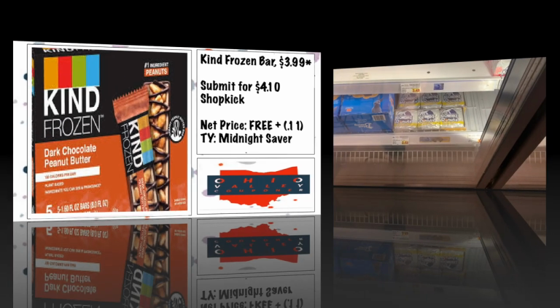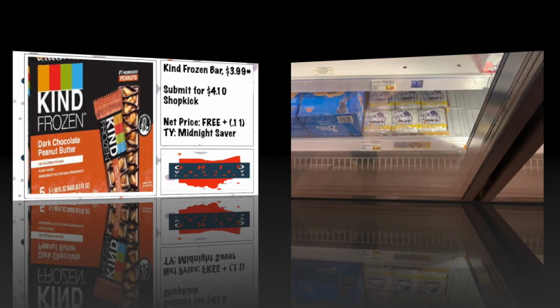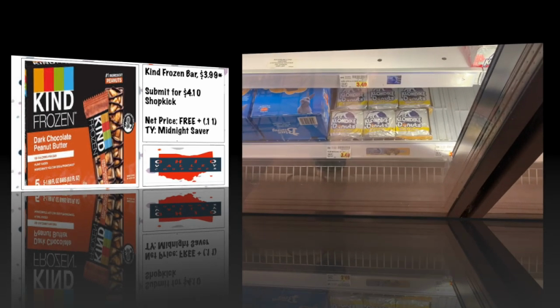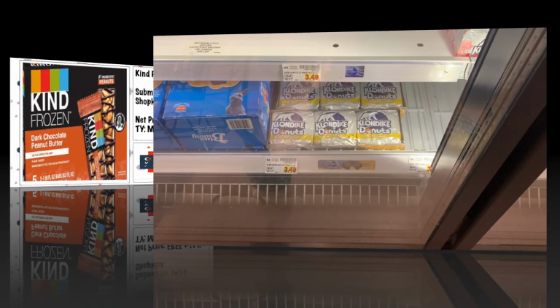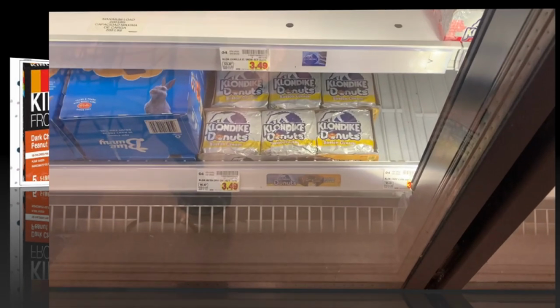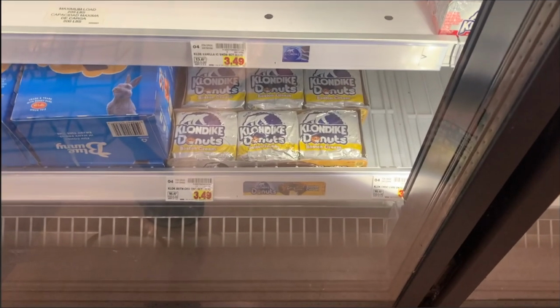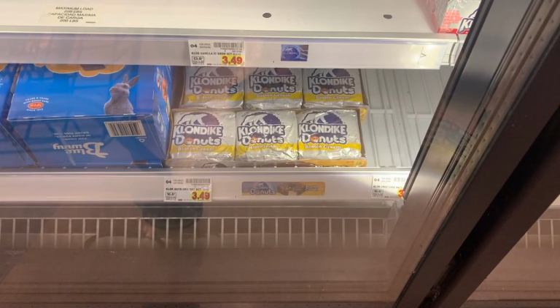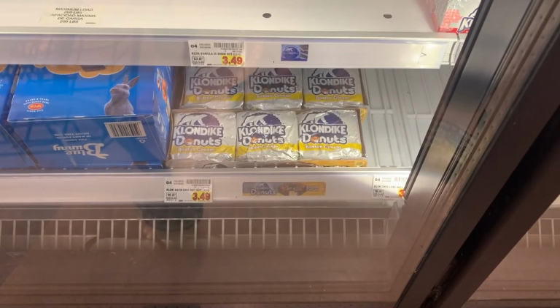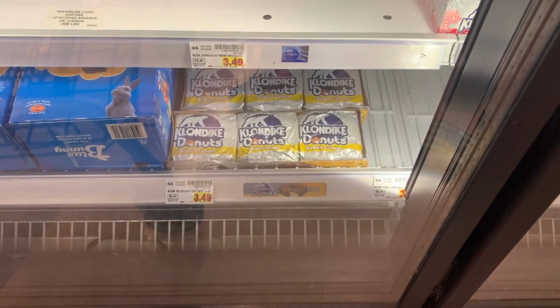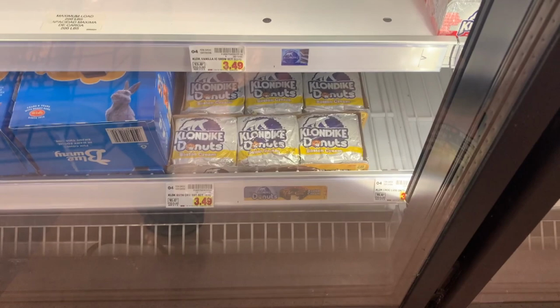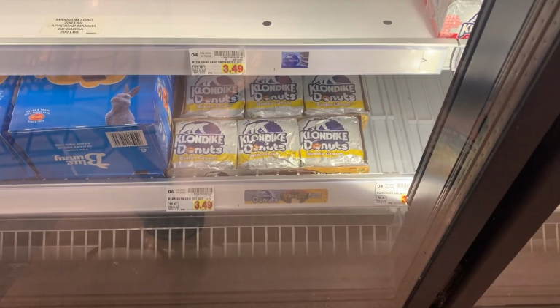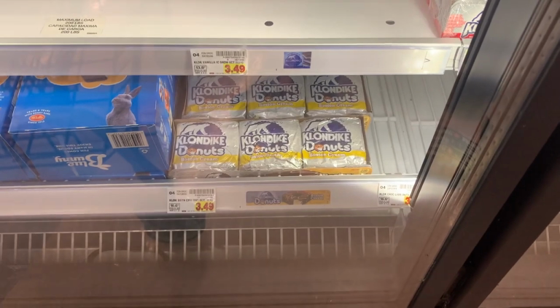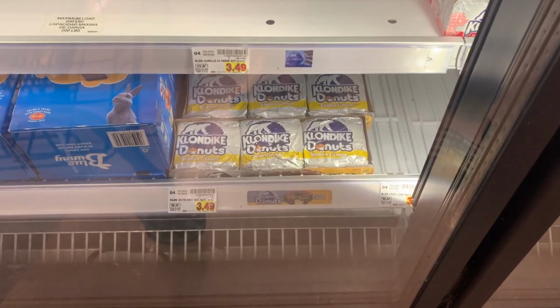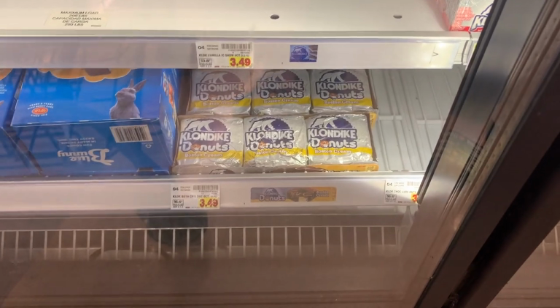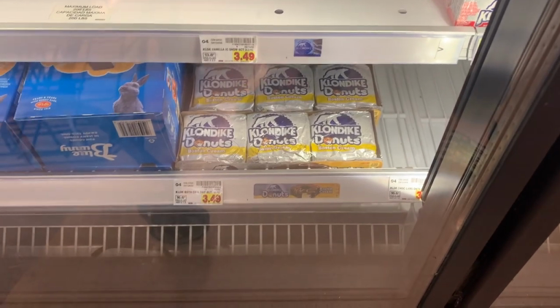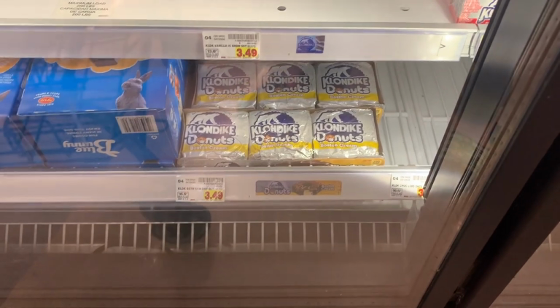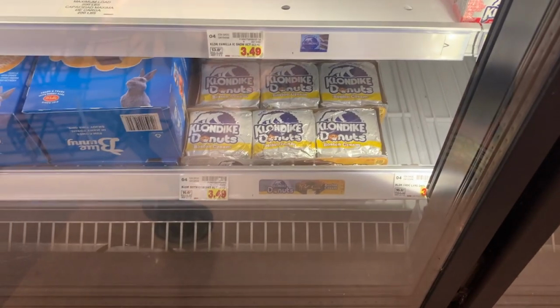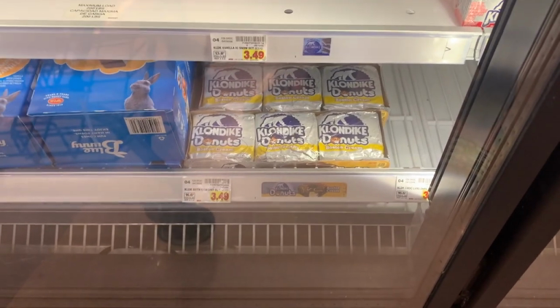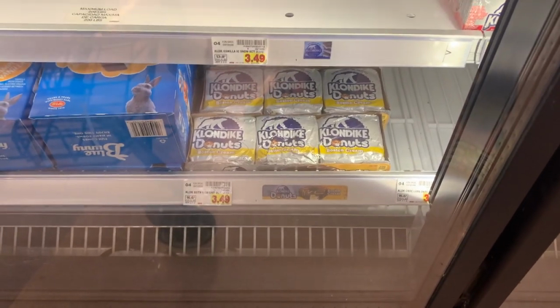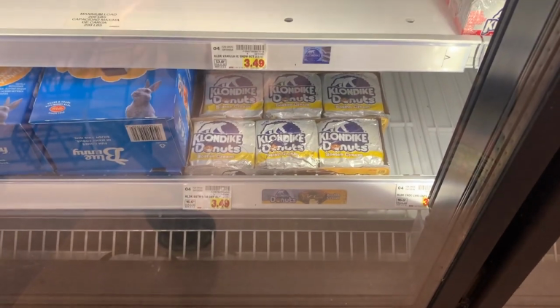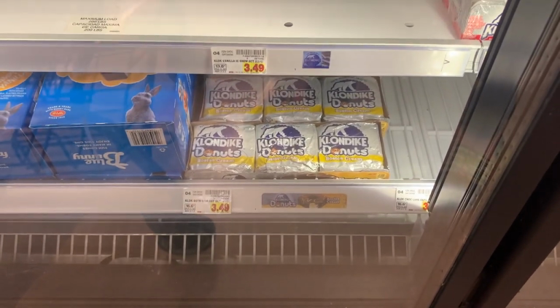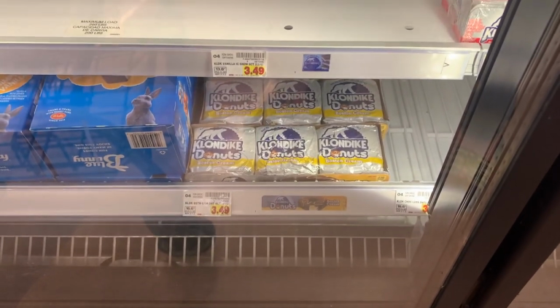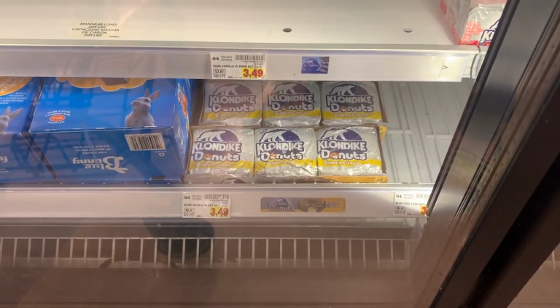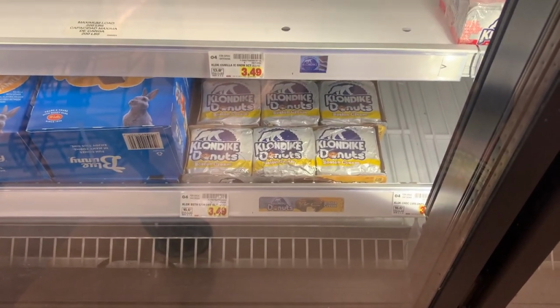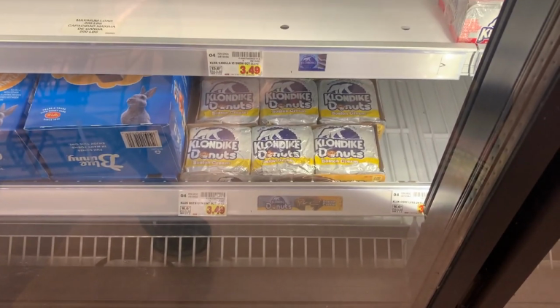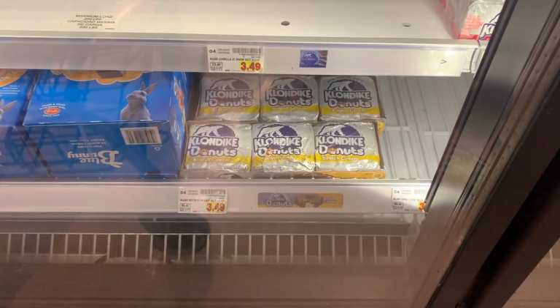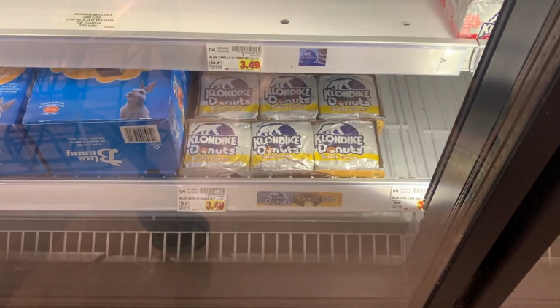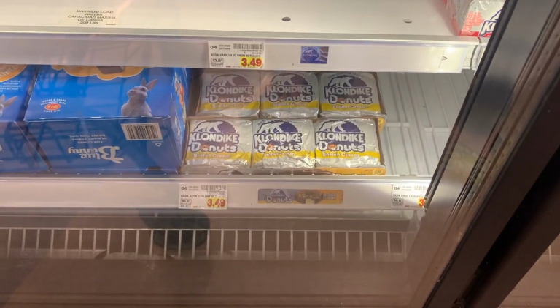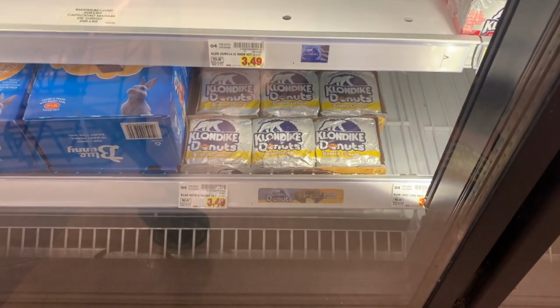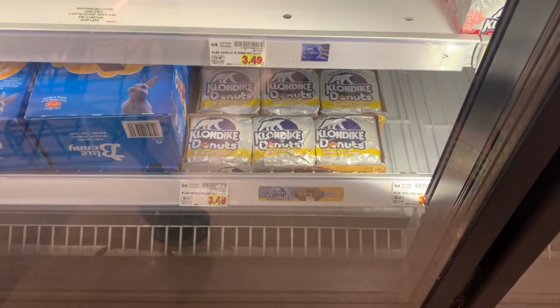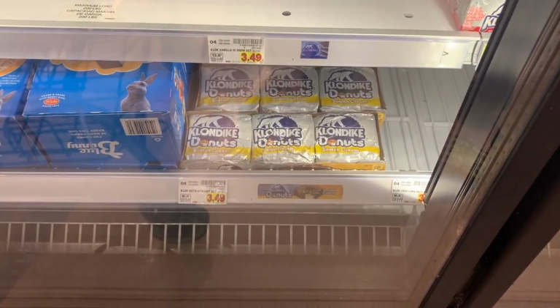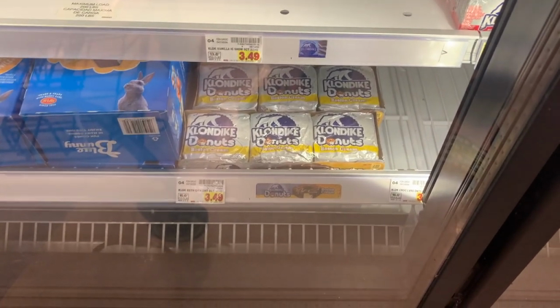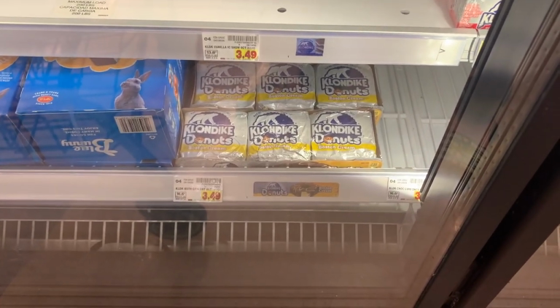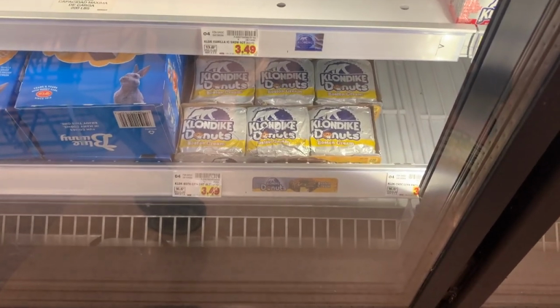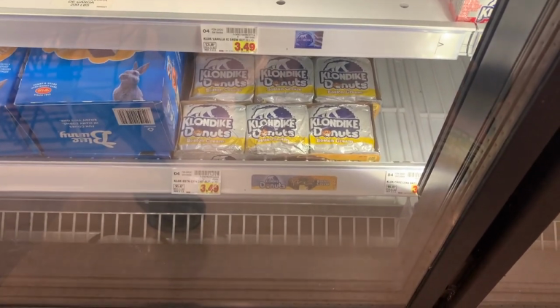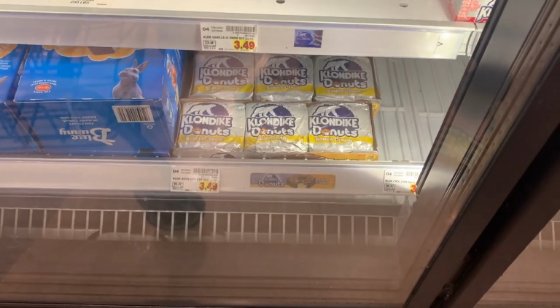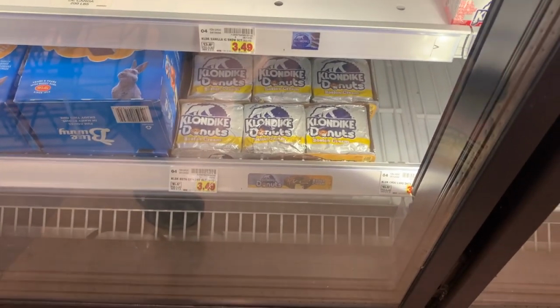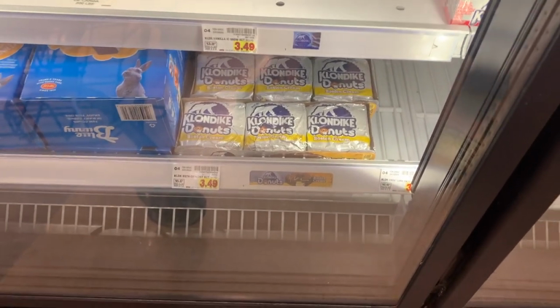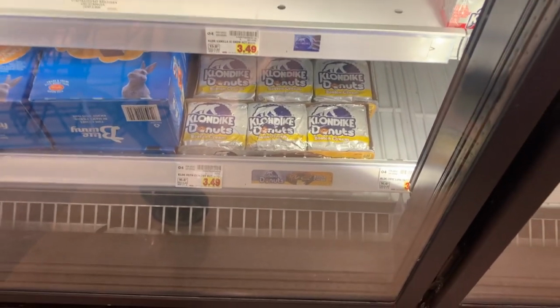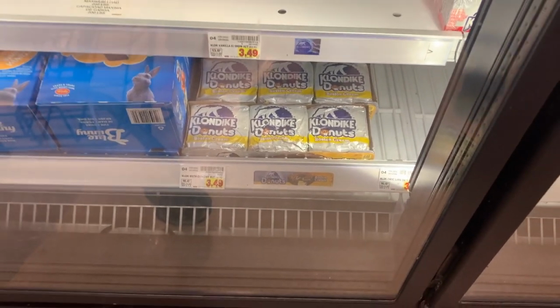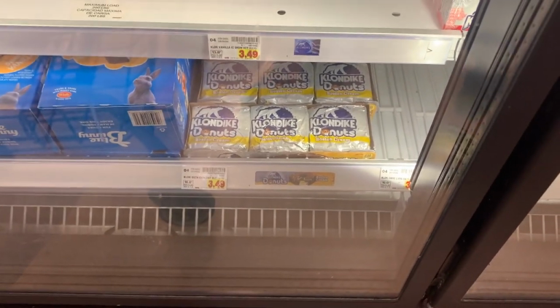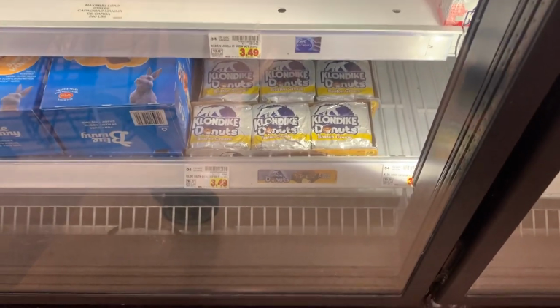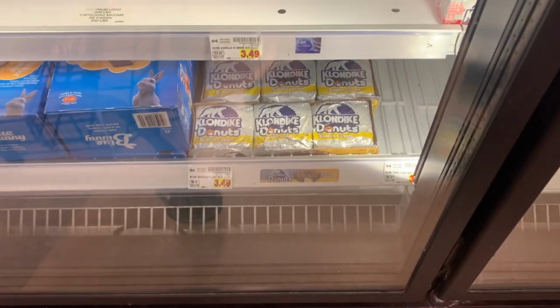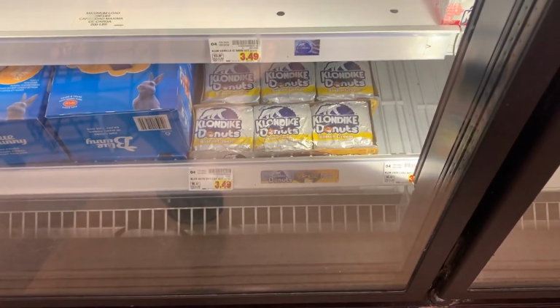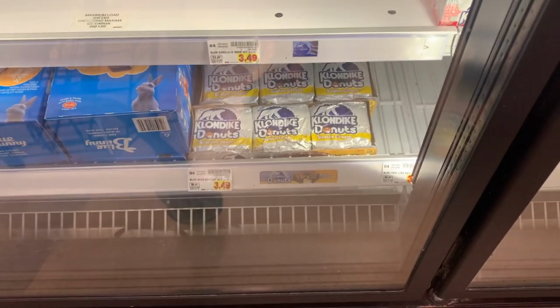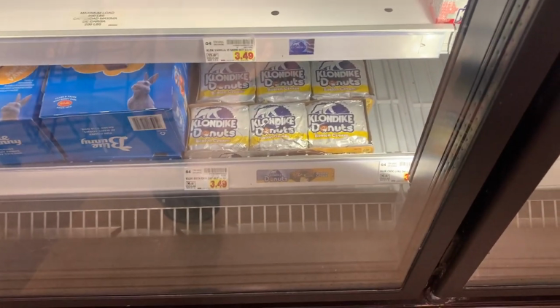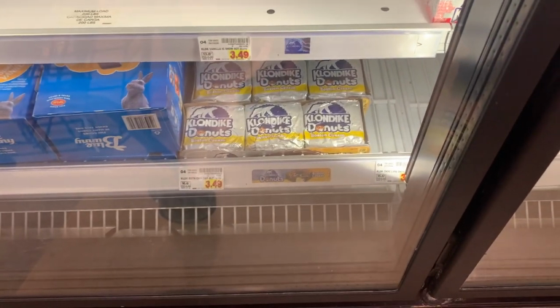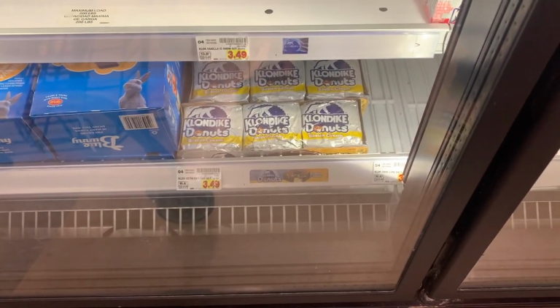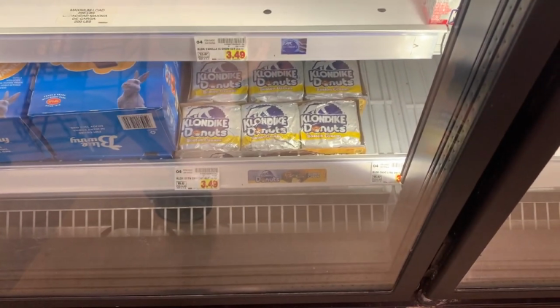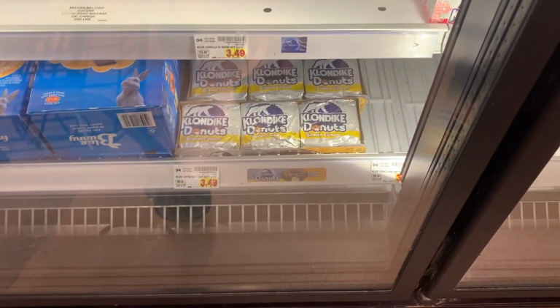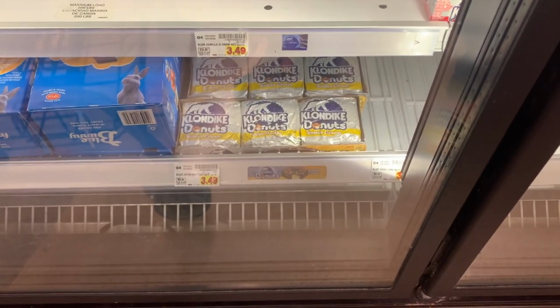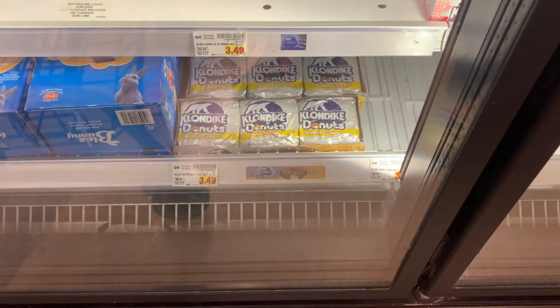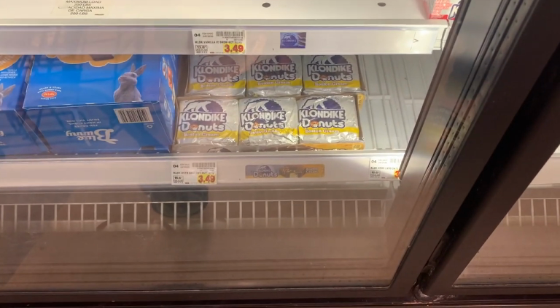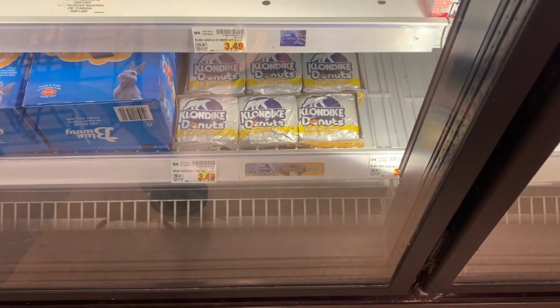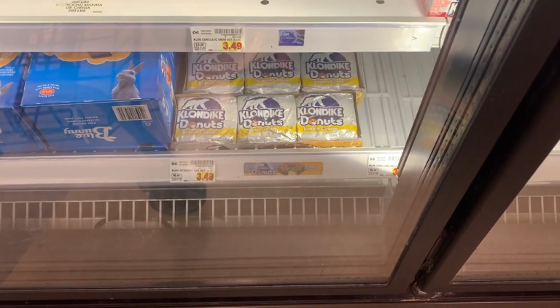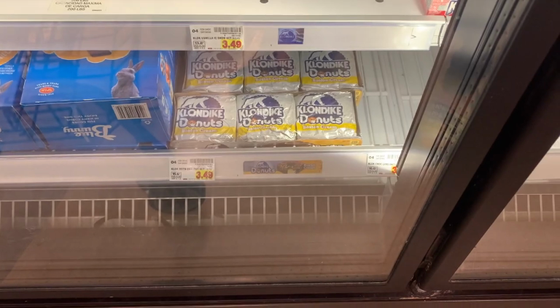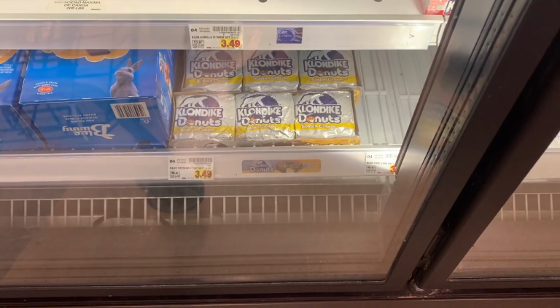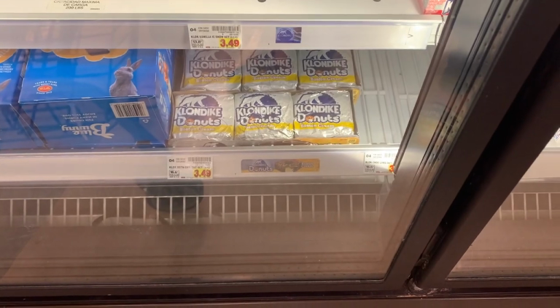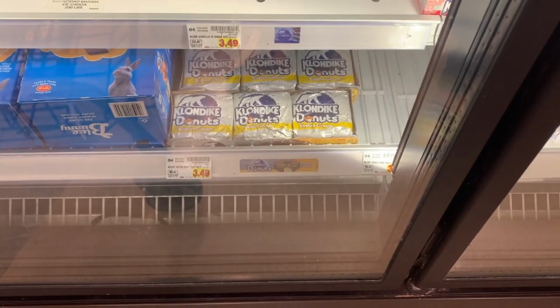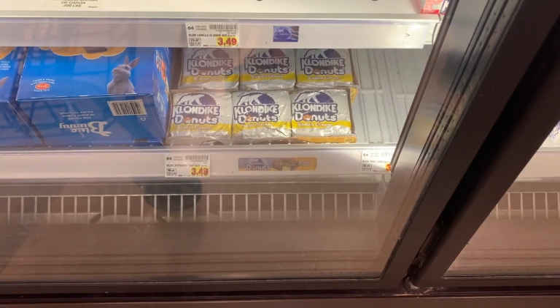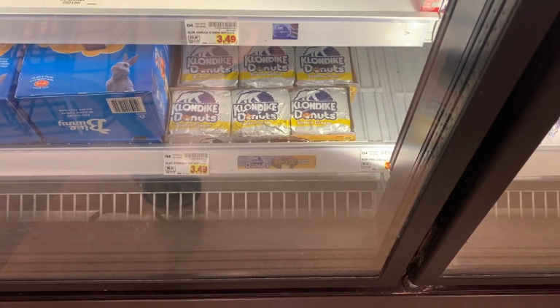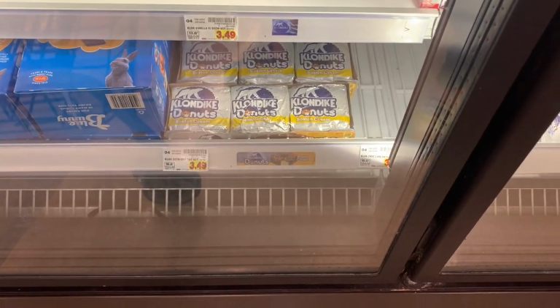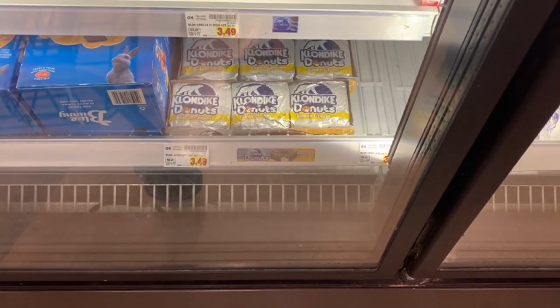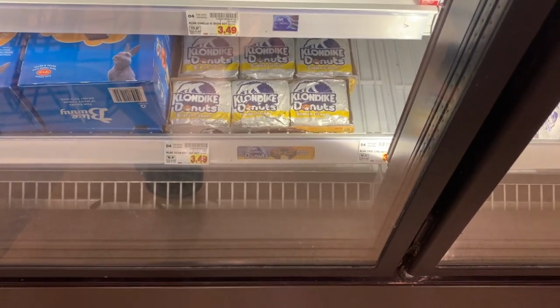Nice little freebie on these new Klondike donuts. They're $3.49 and Fetch Rewards has a rebate to give you 100% back, just making these totally free.